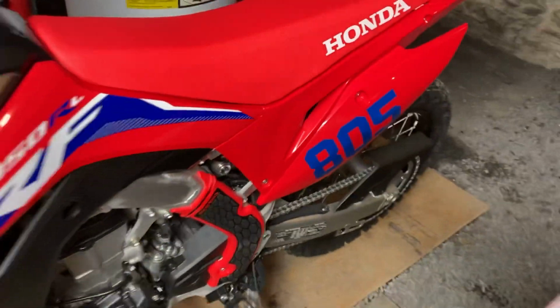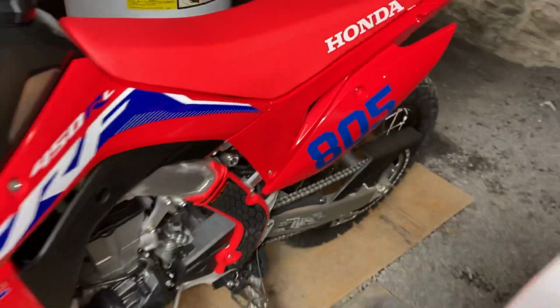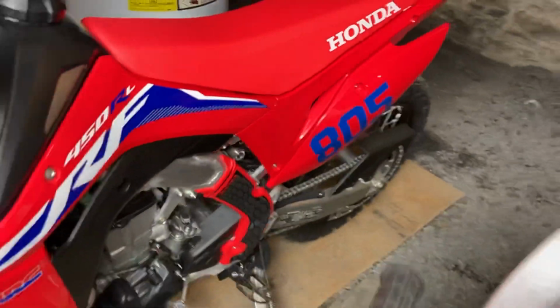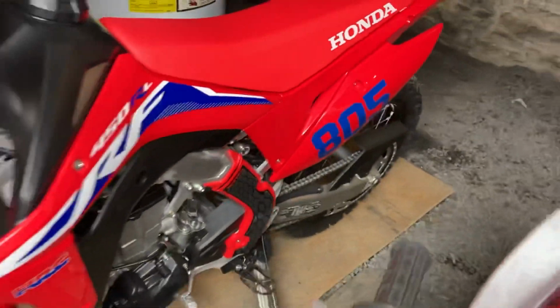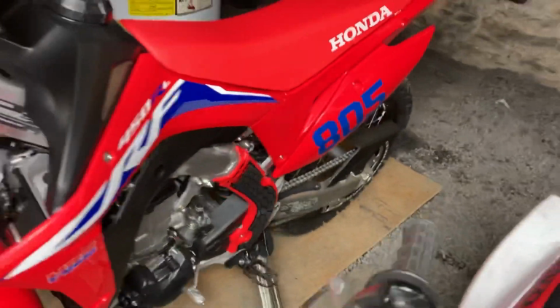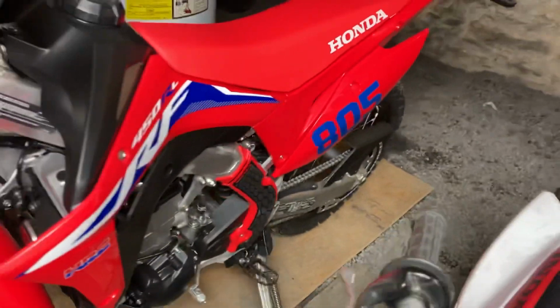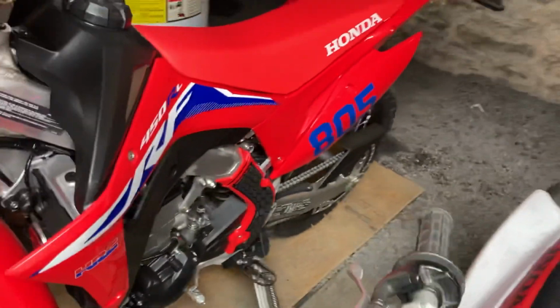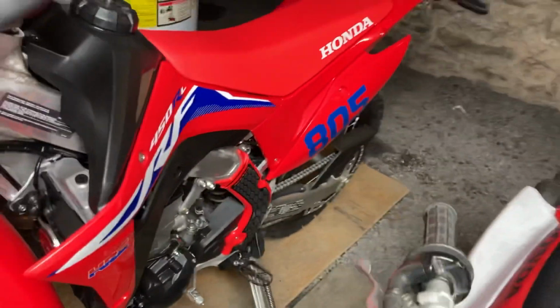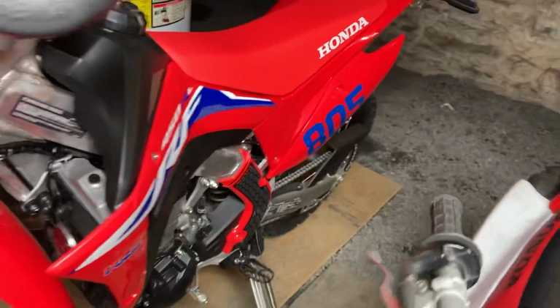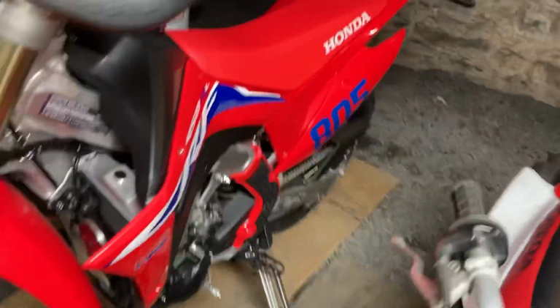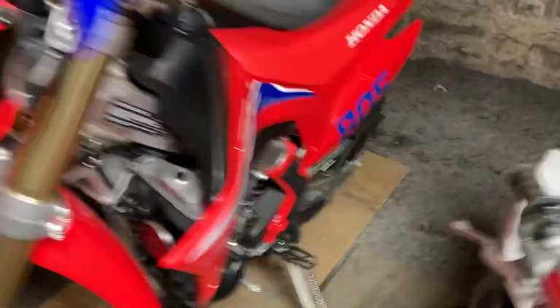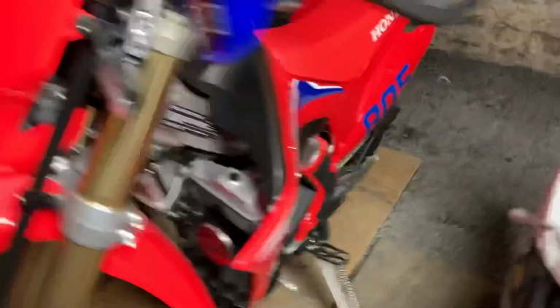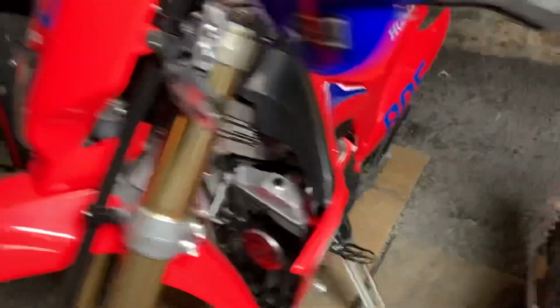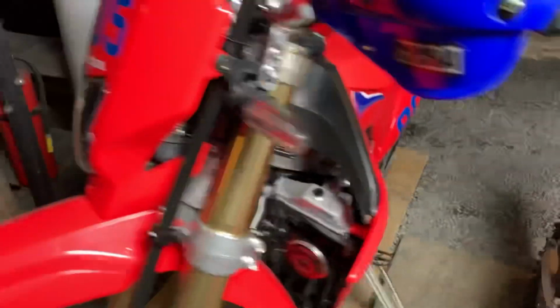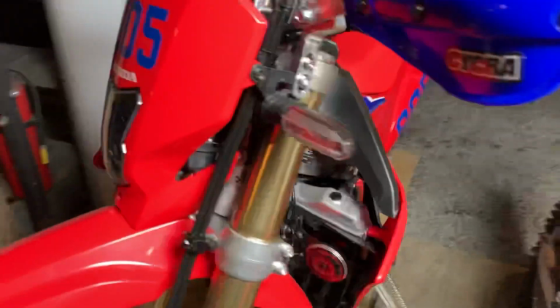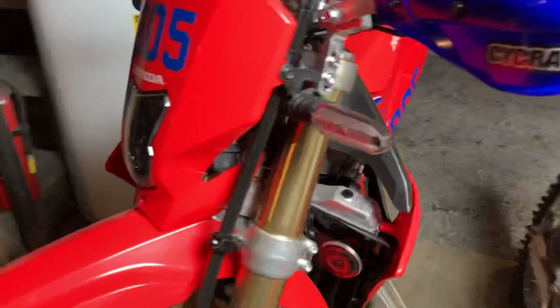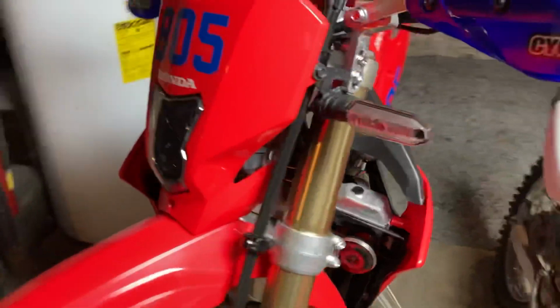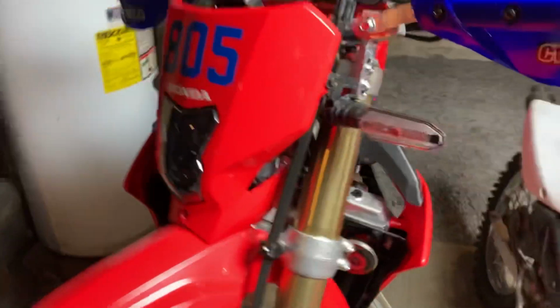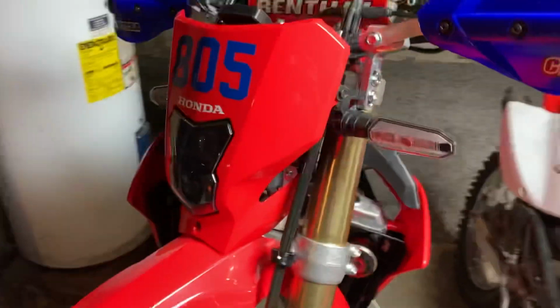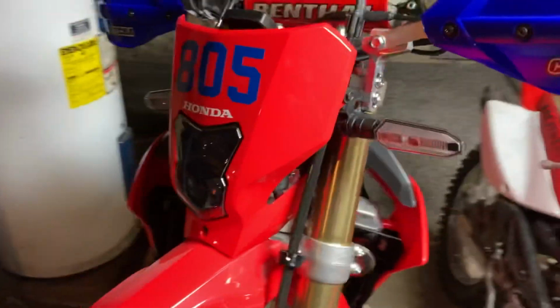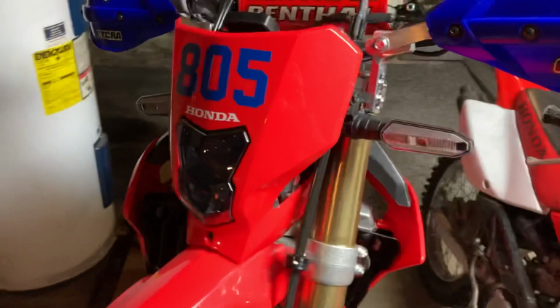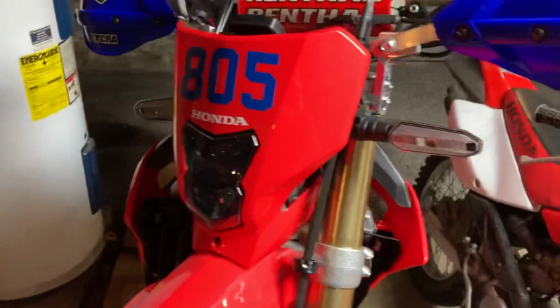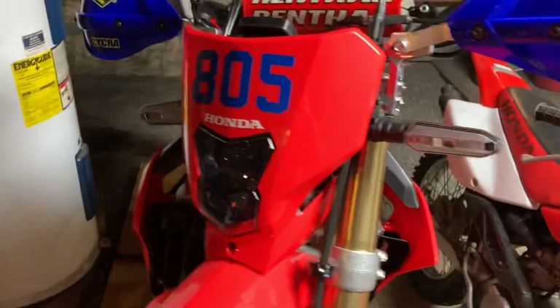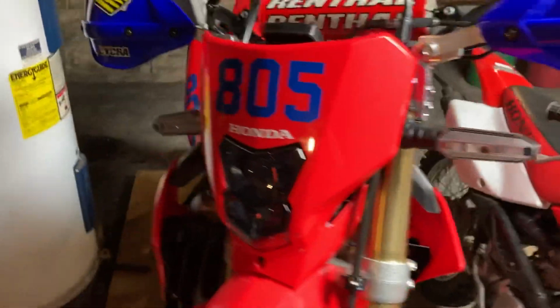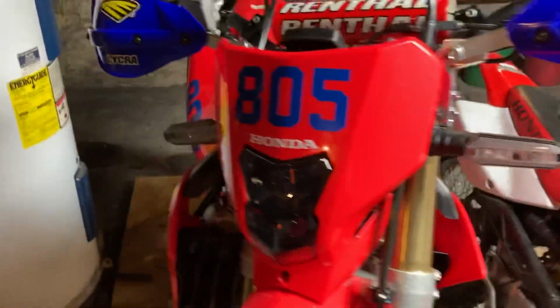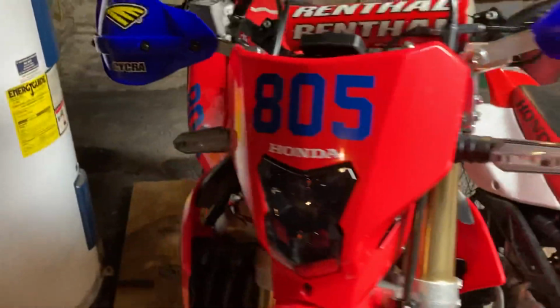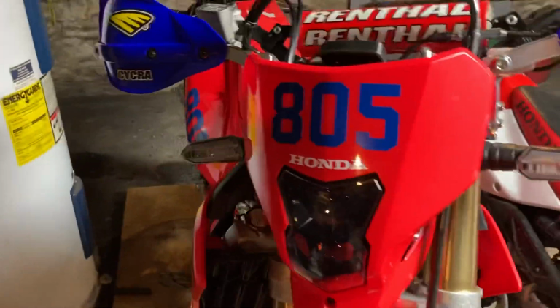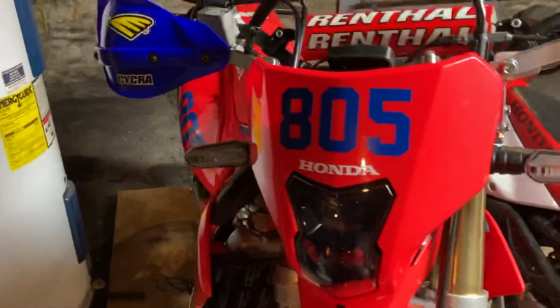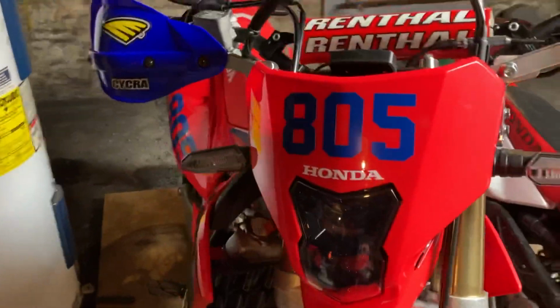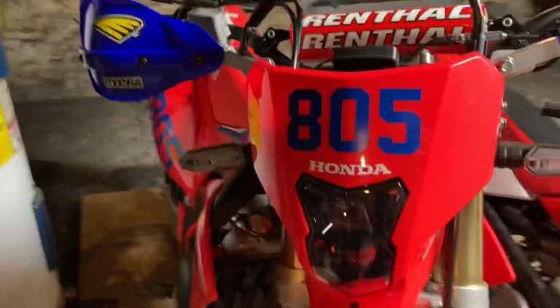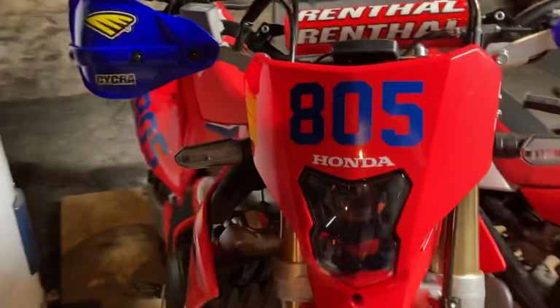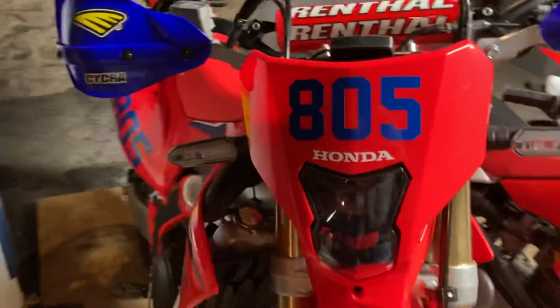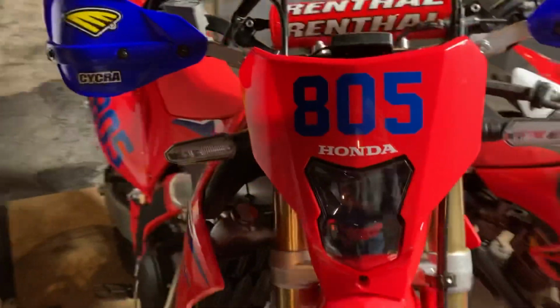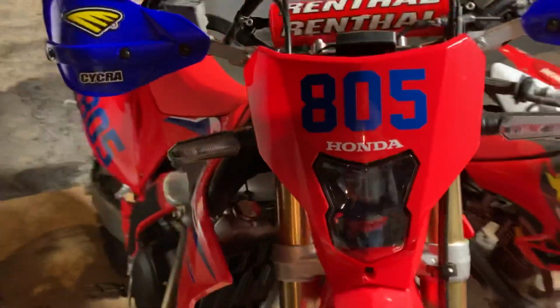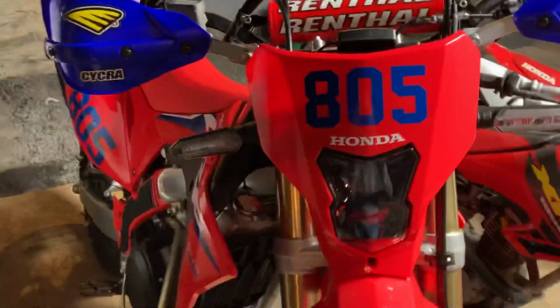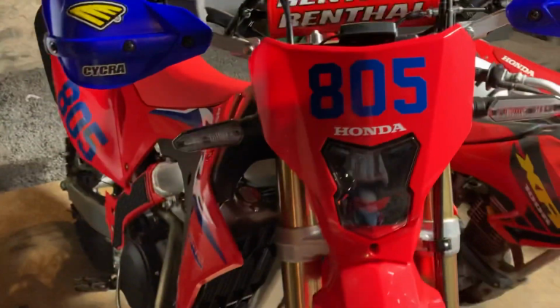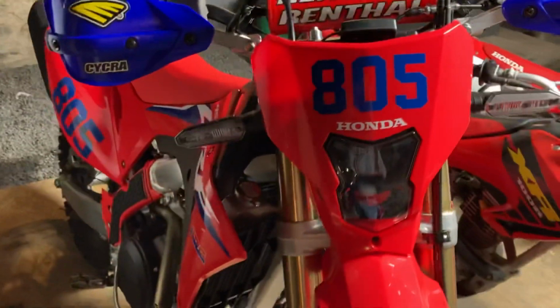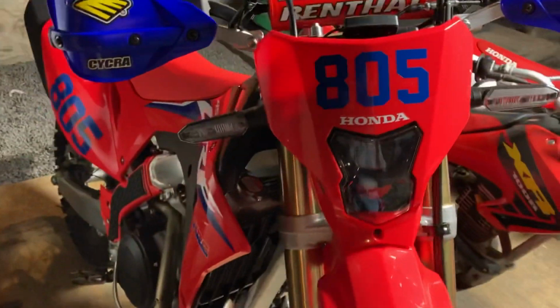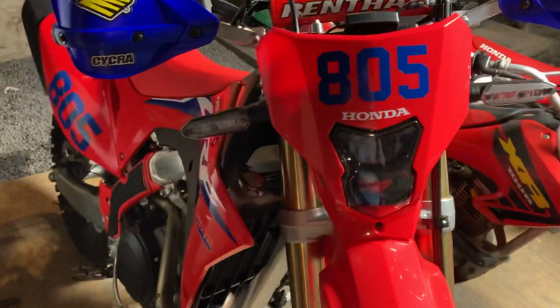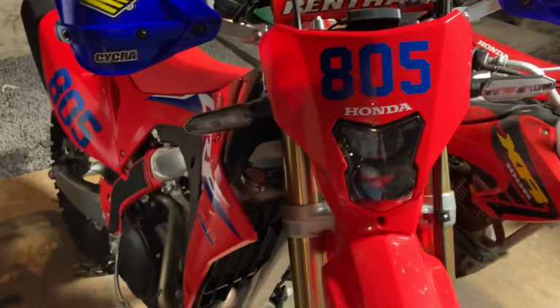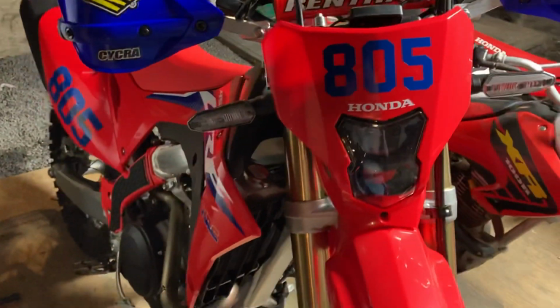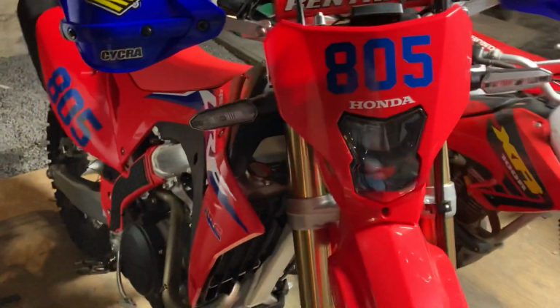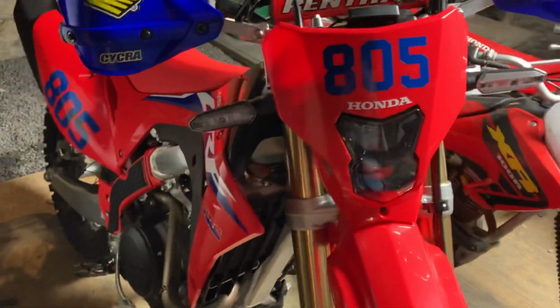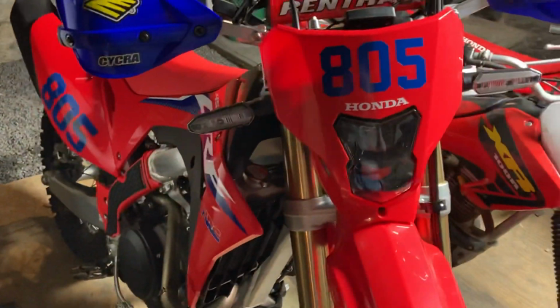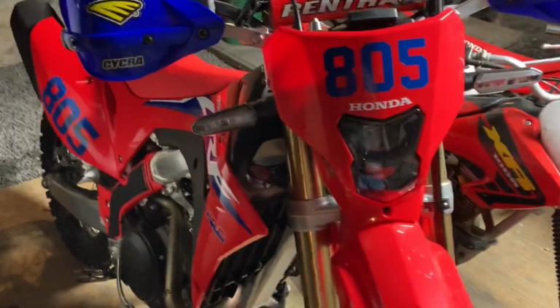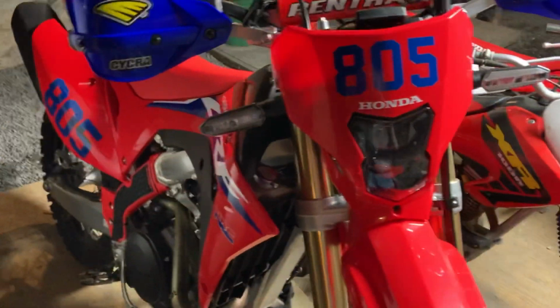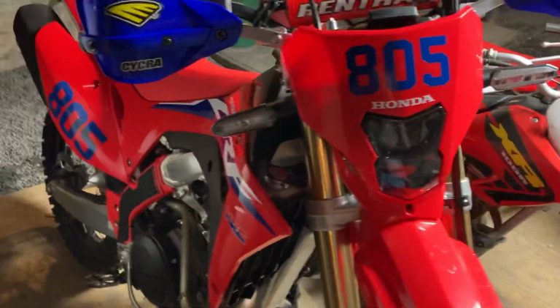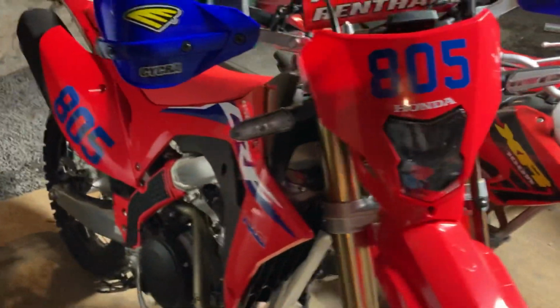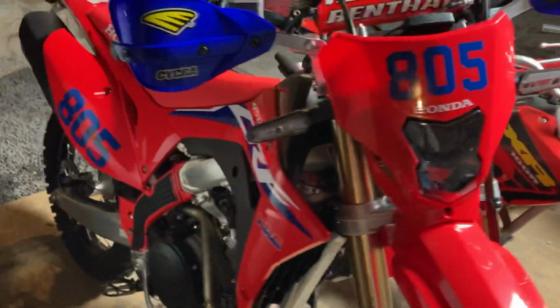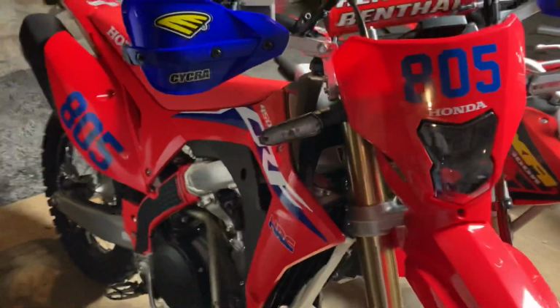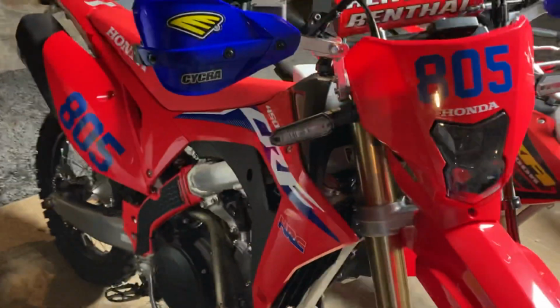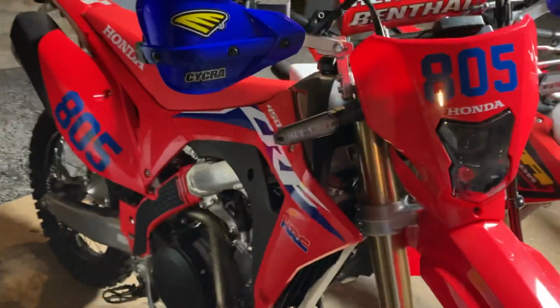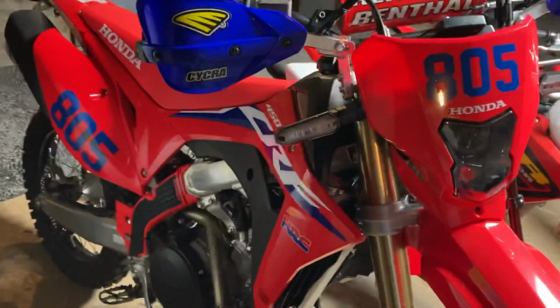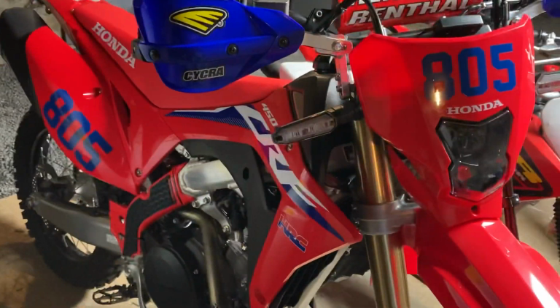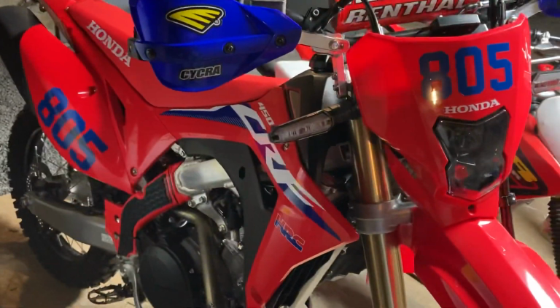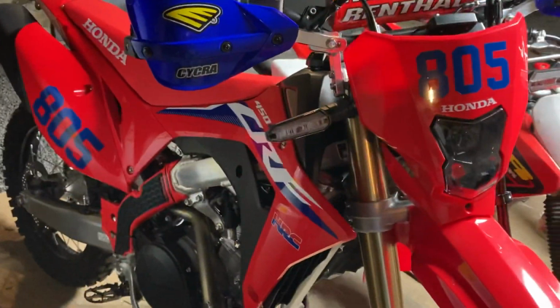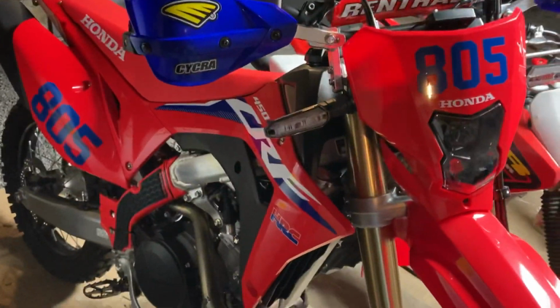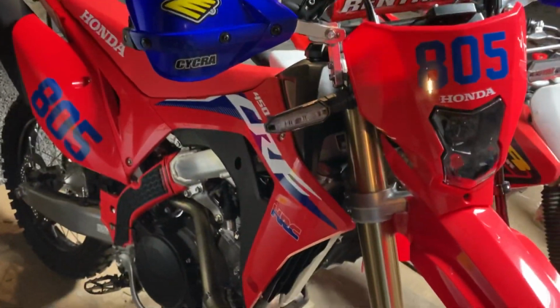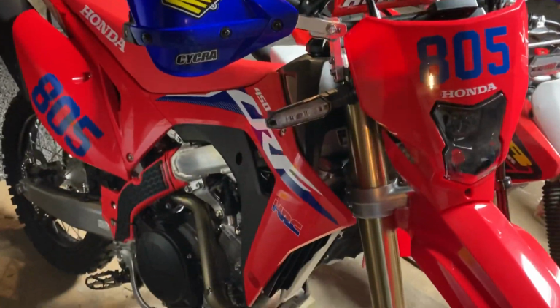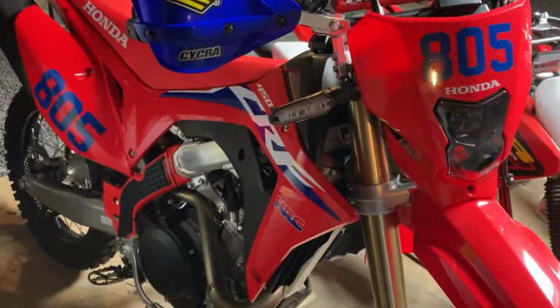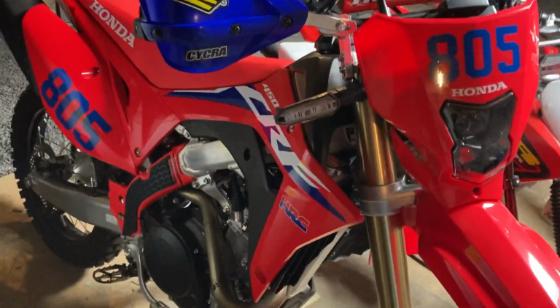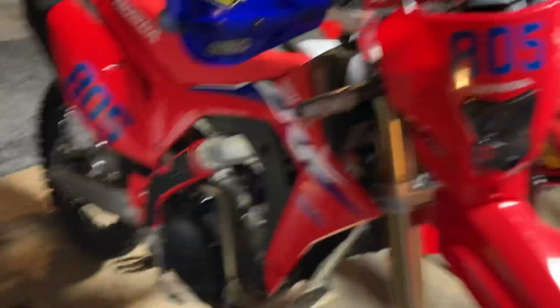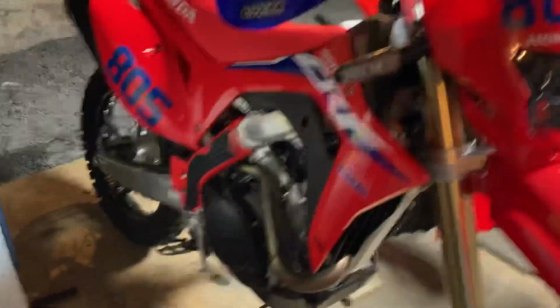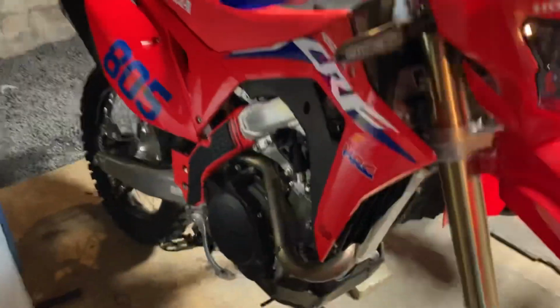I also added my old race numbers. I put those on in blue vinyl — I think it looks pretty good, it came out well.